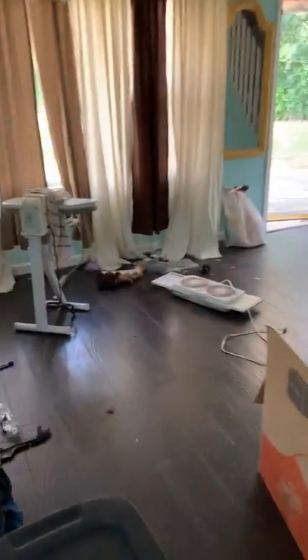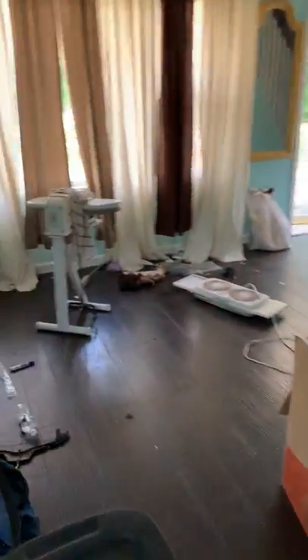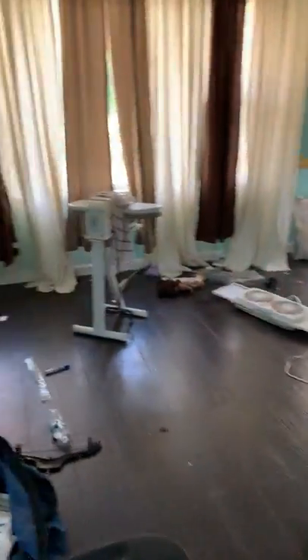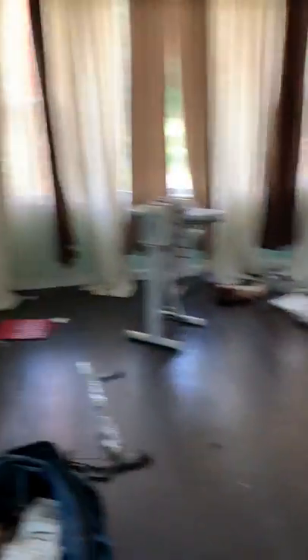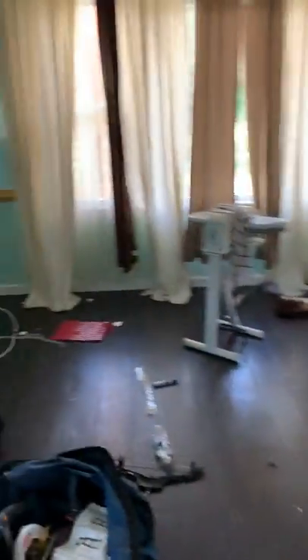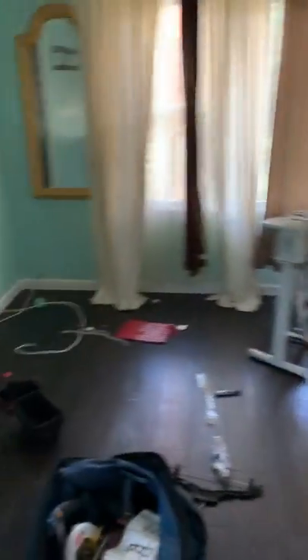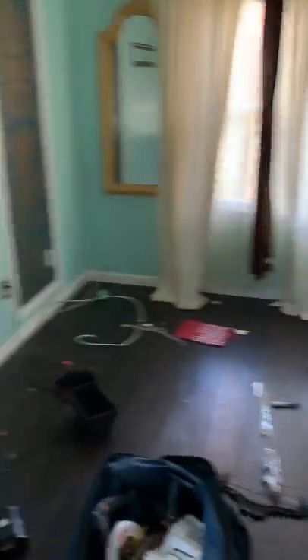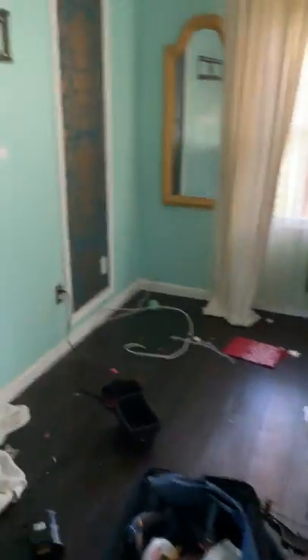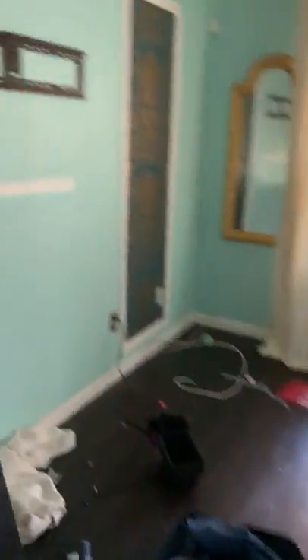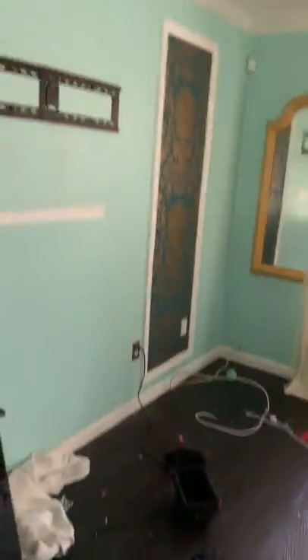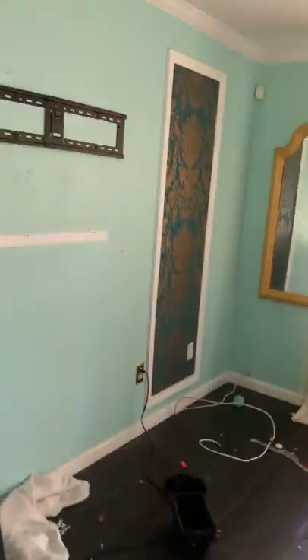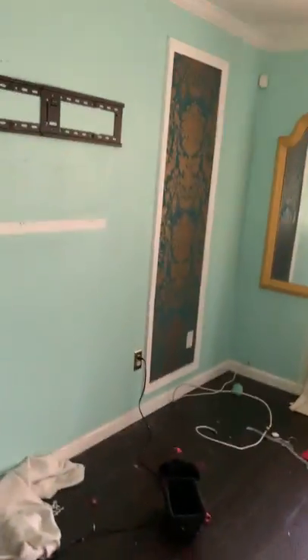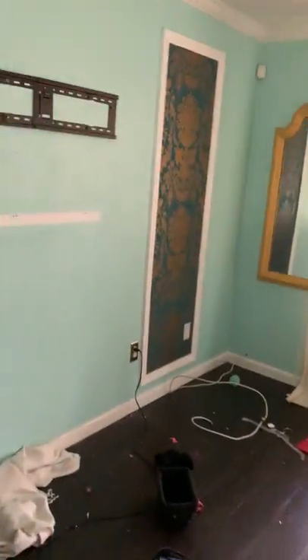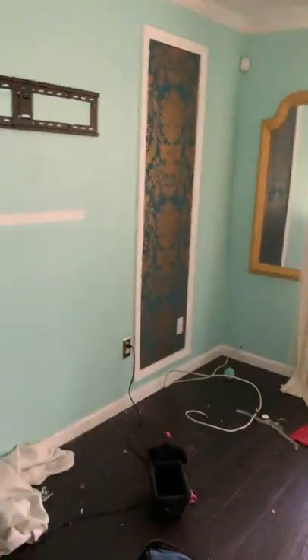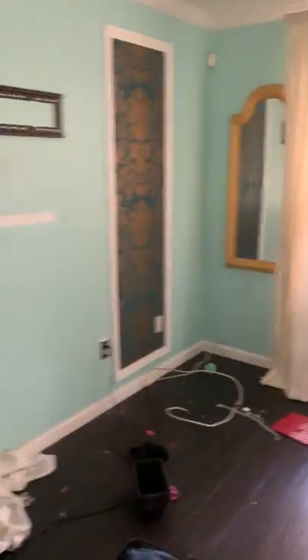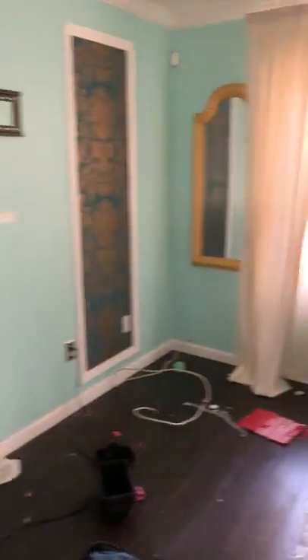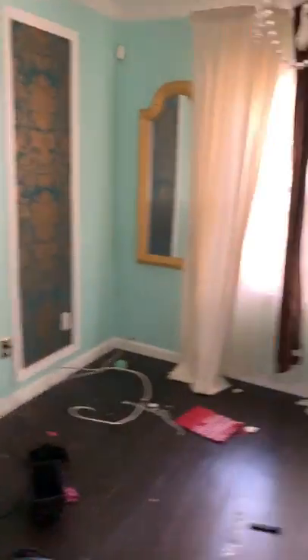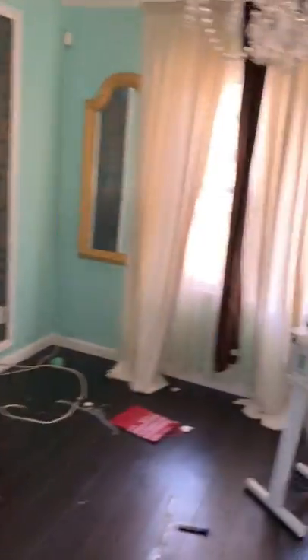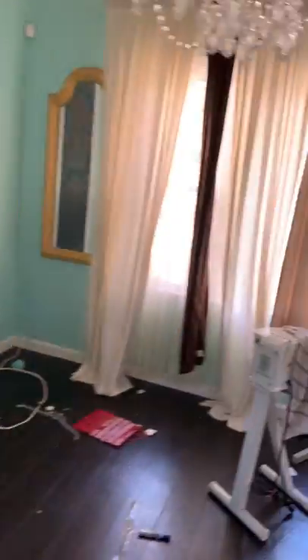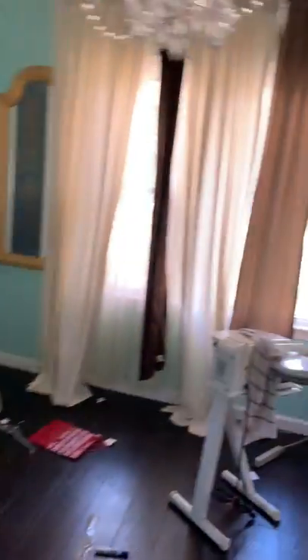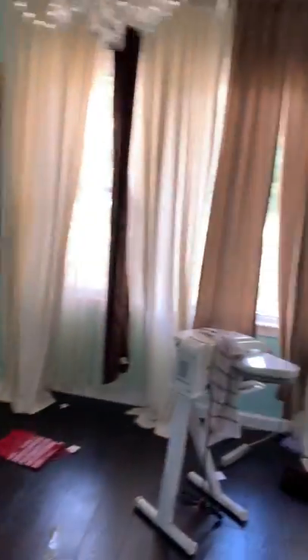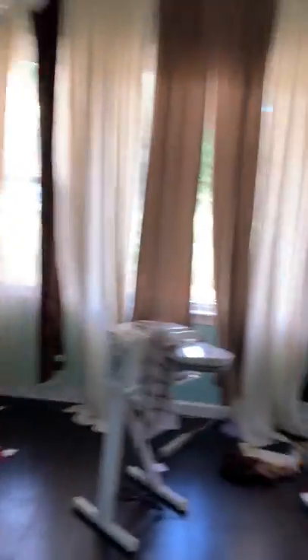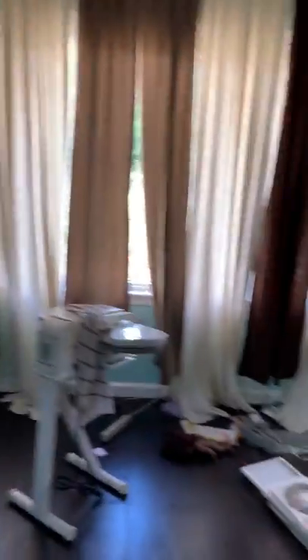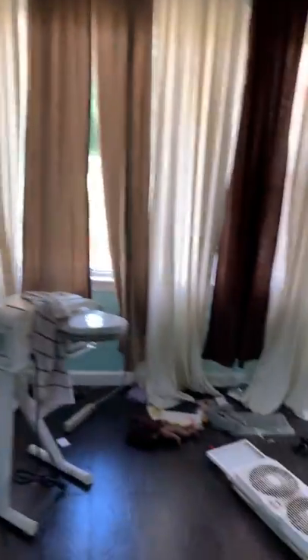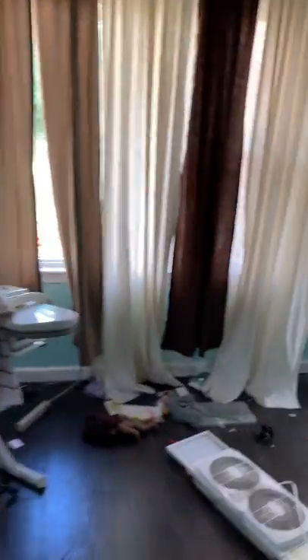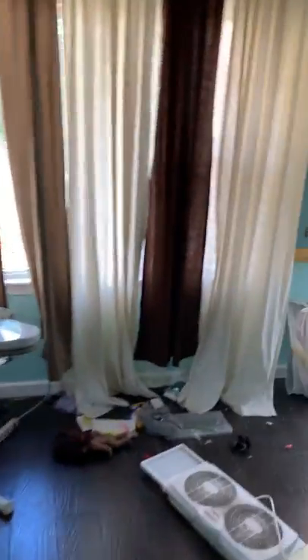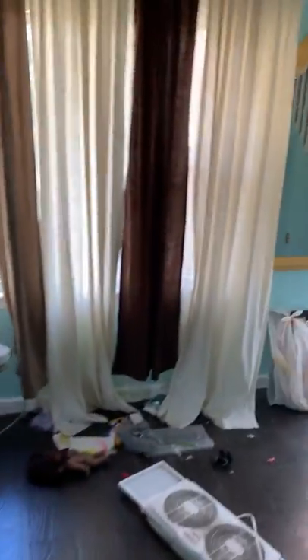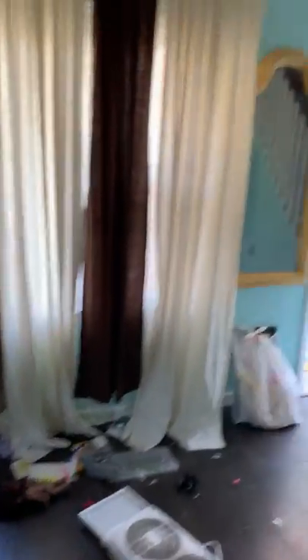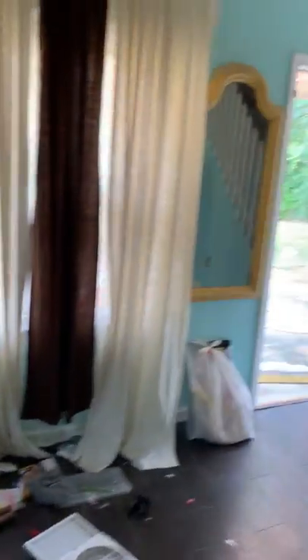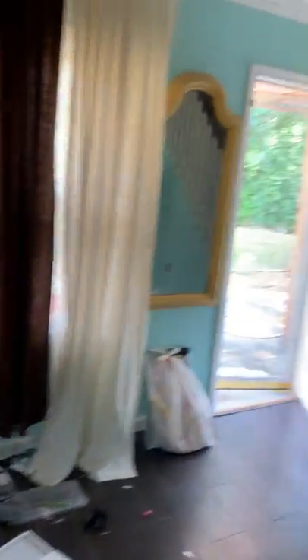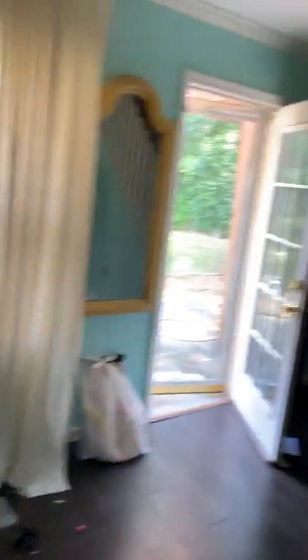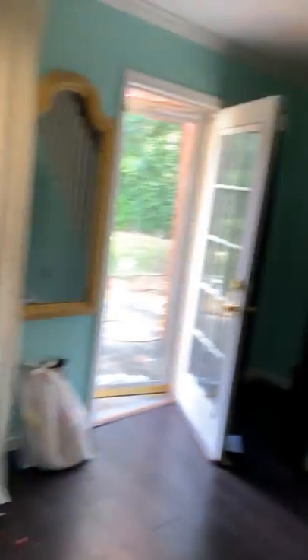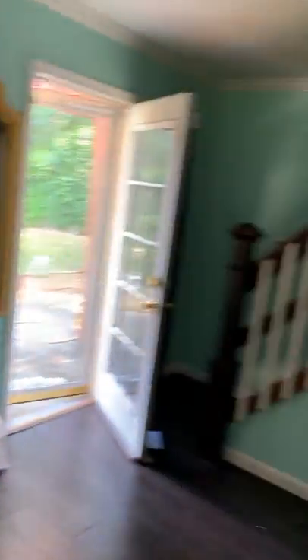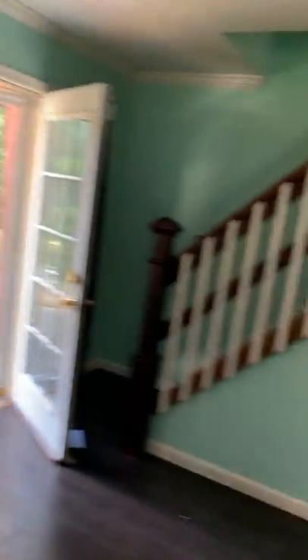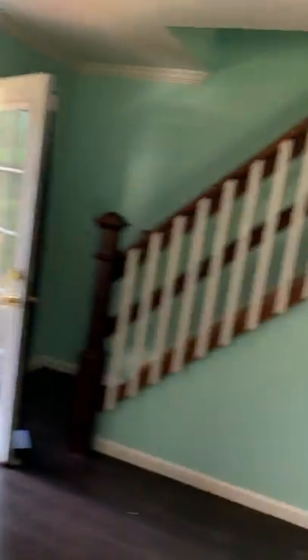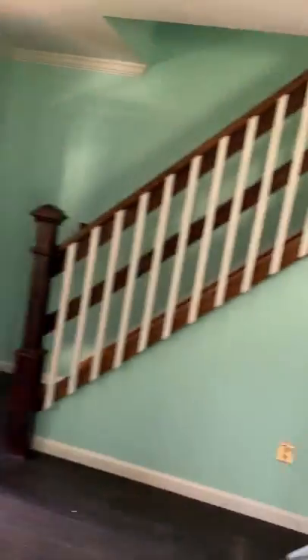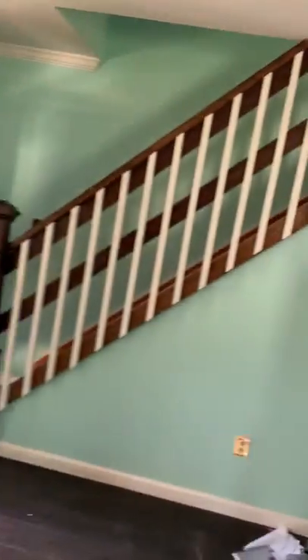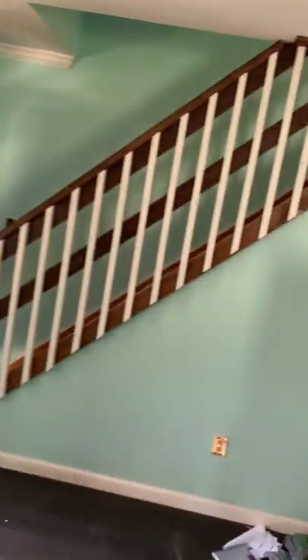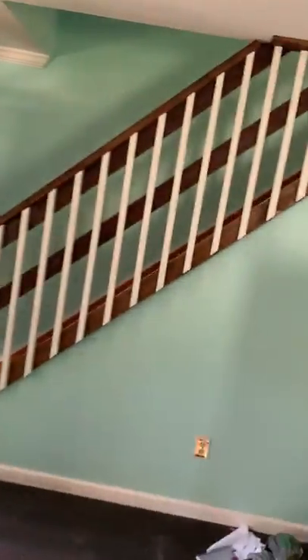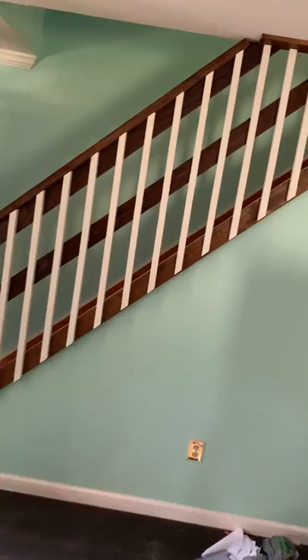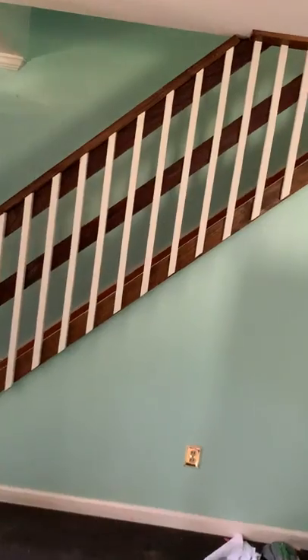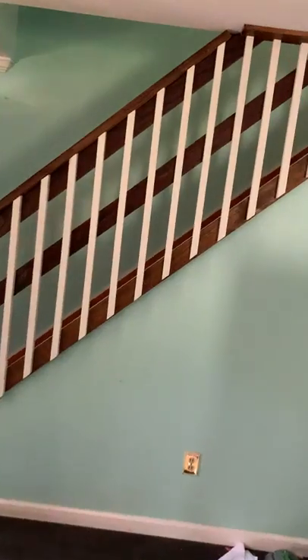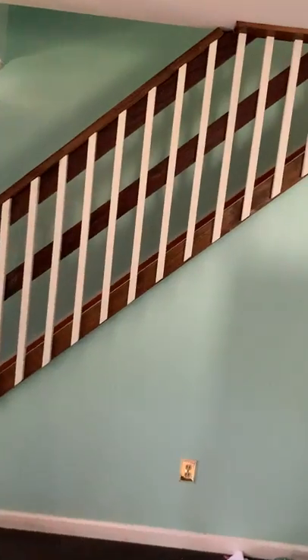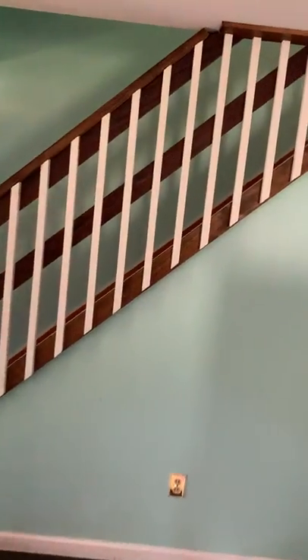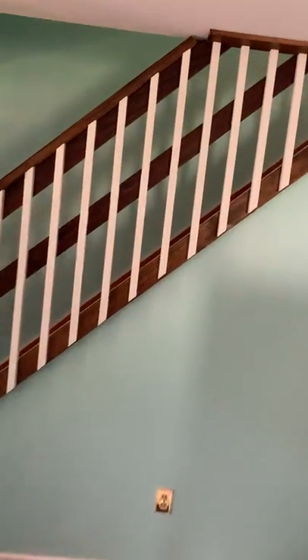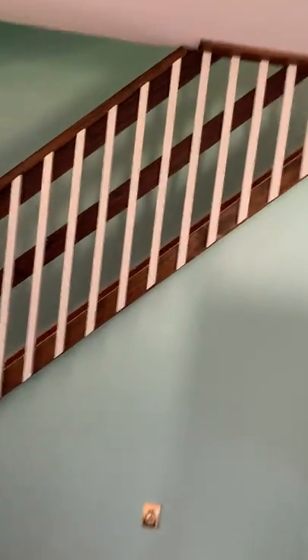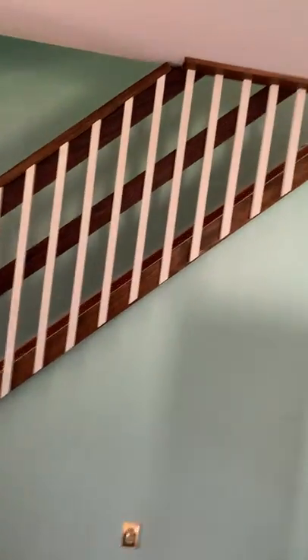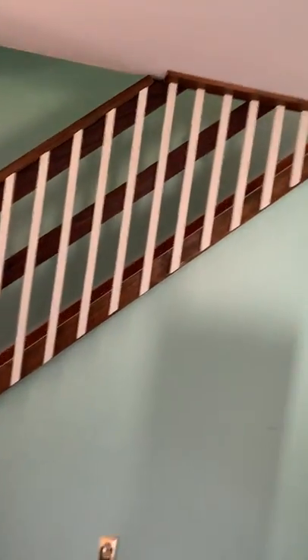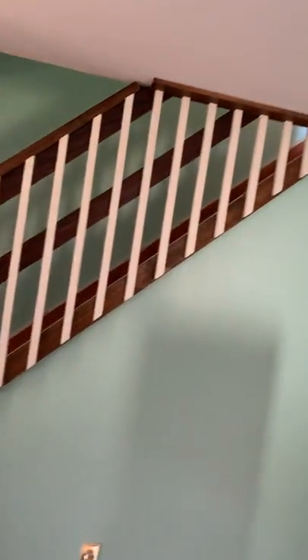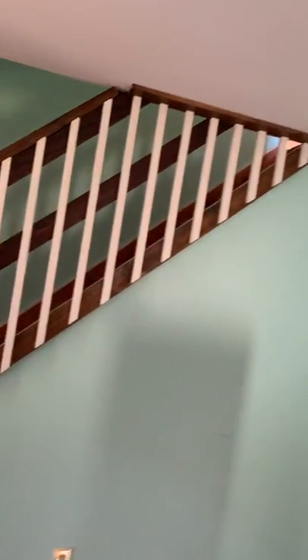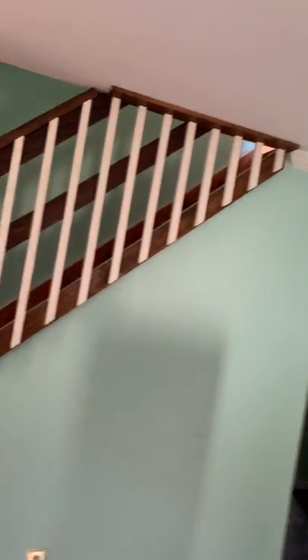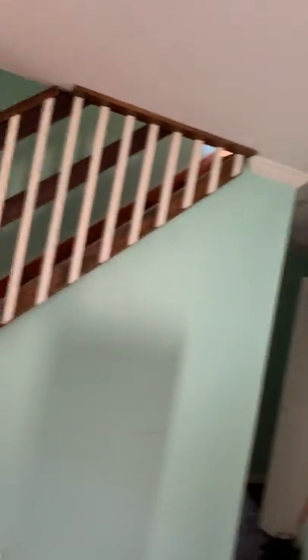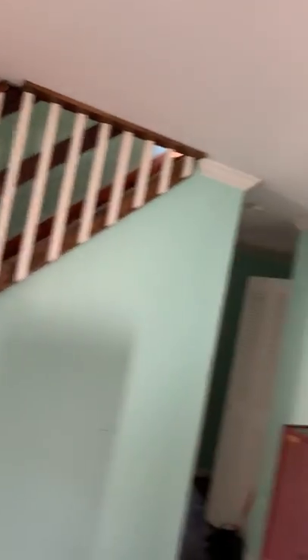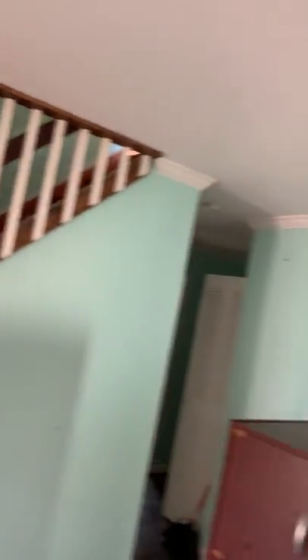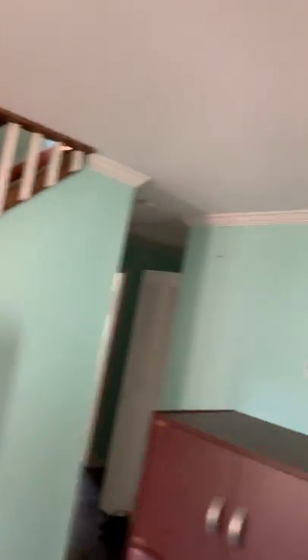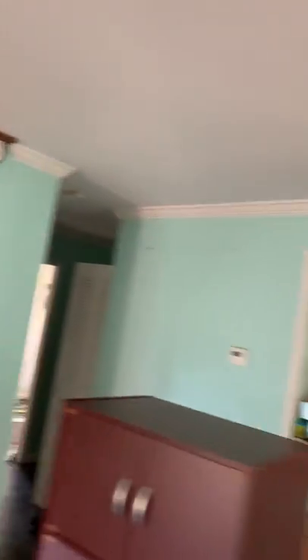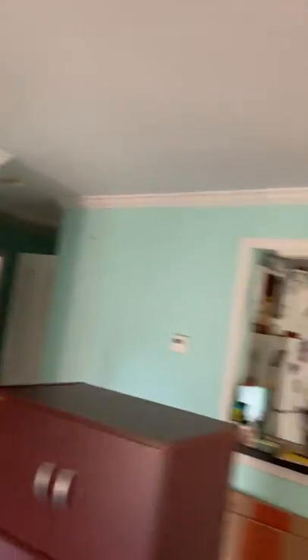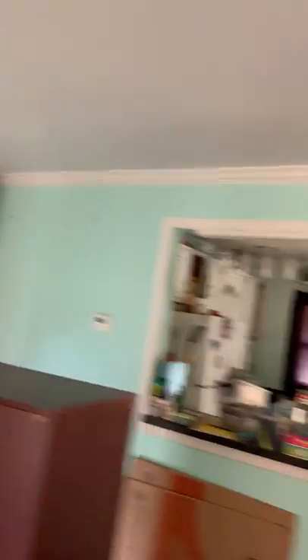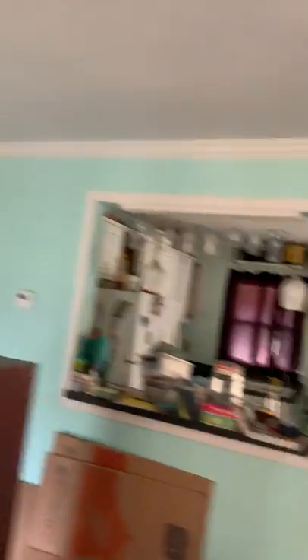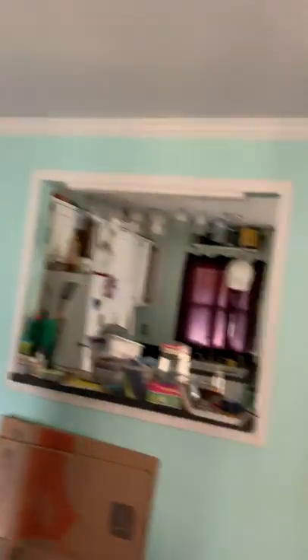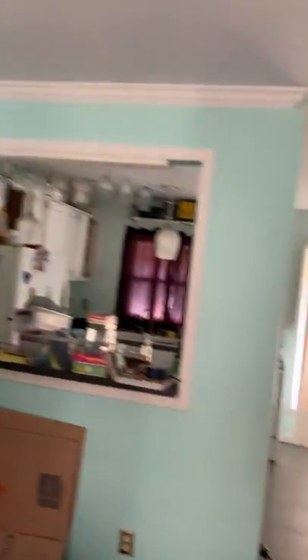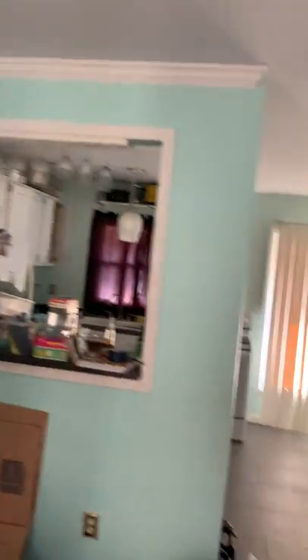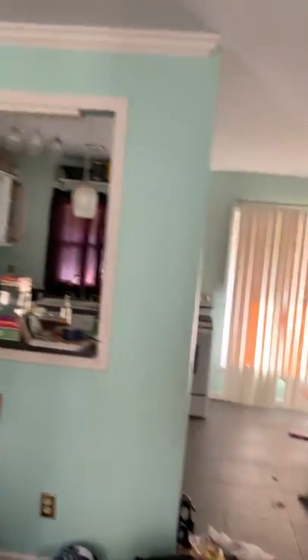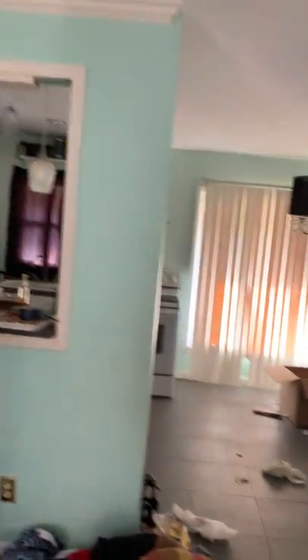Little bit of junk, nothing crazy. Let's go over to the kitchen.